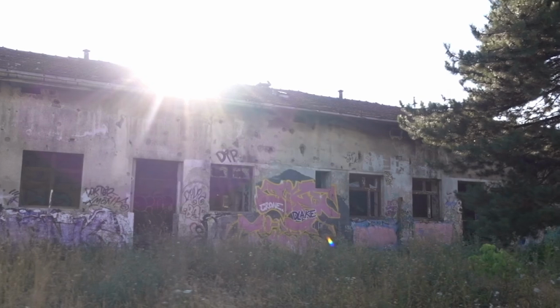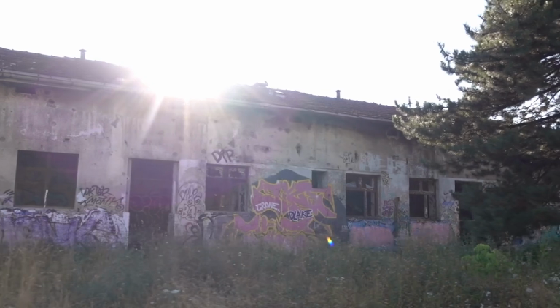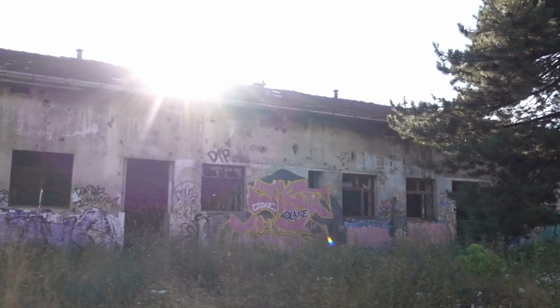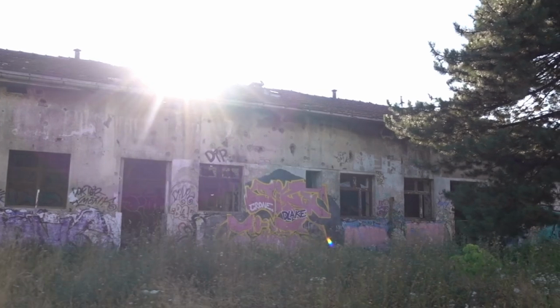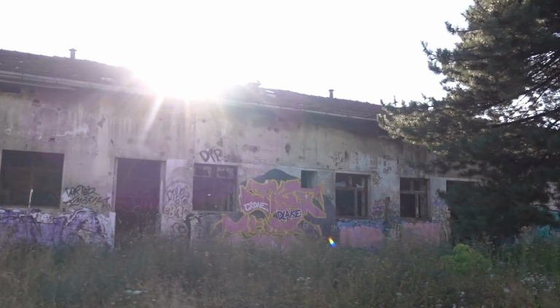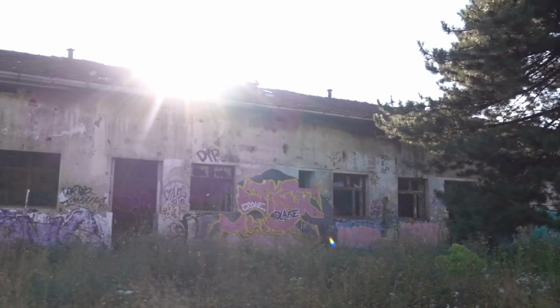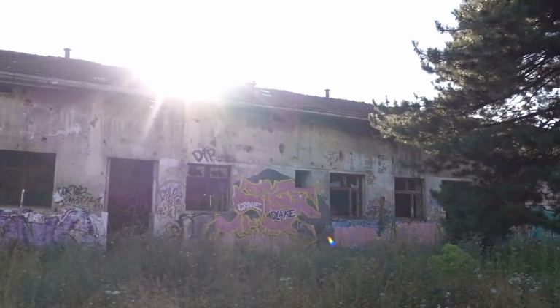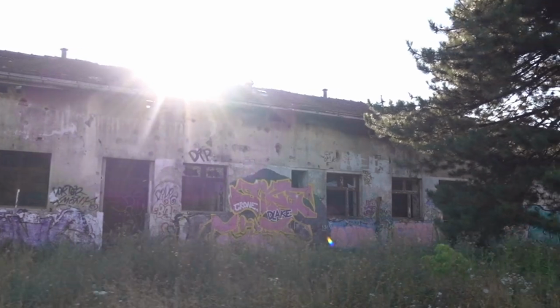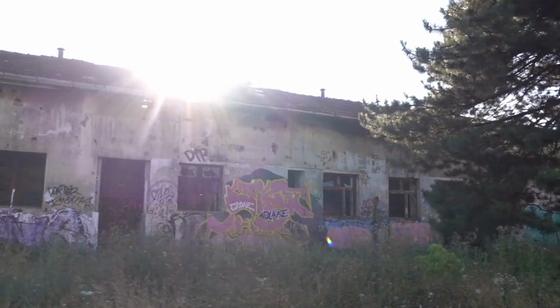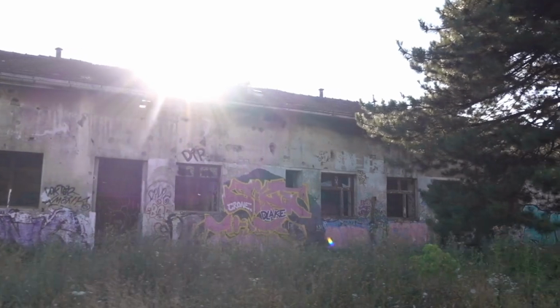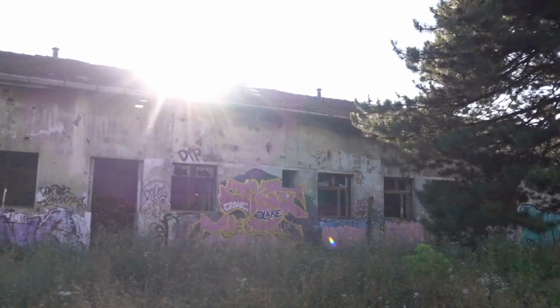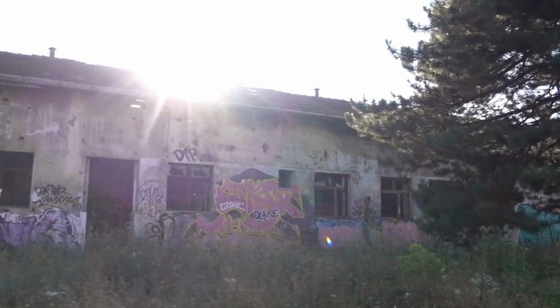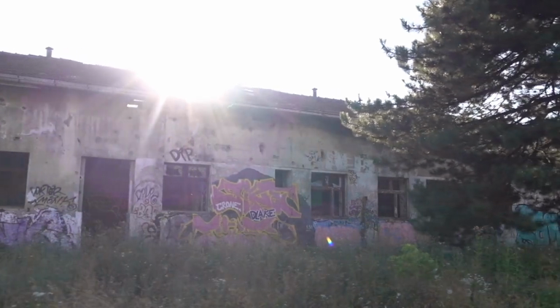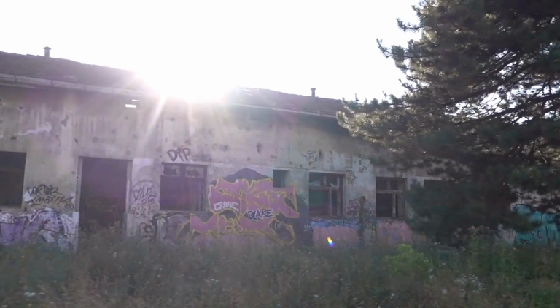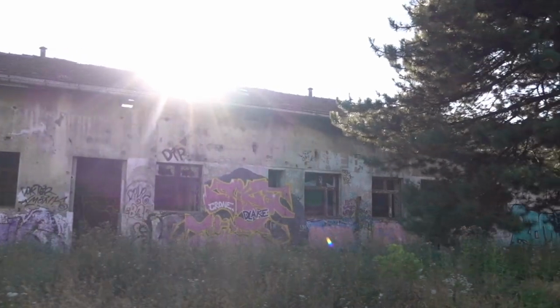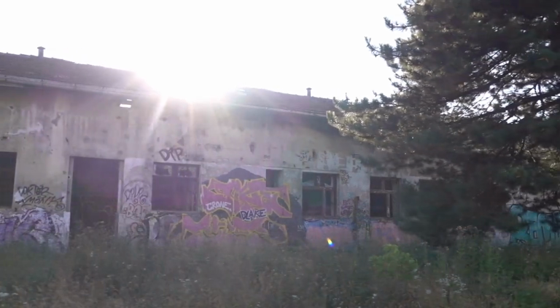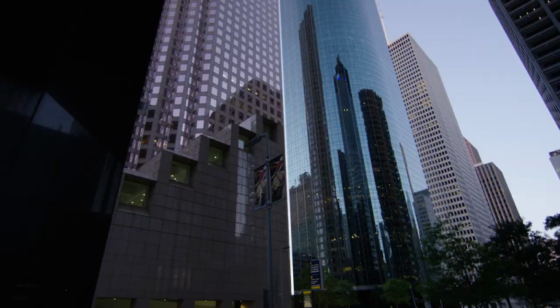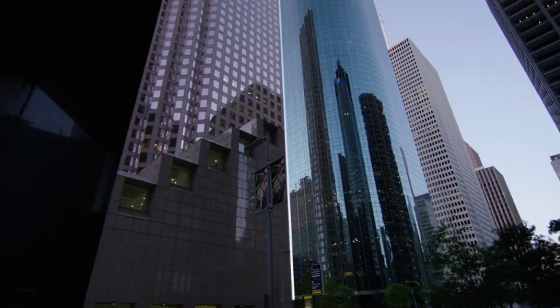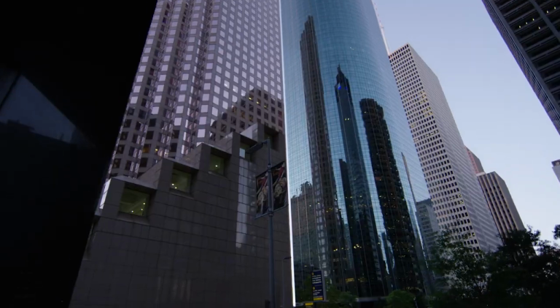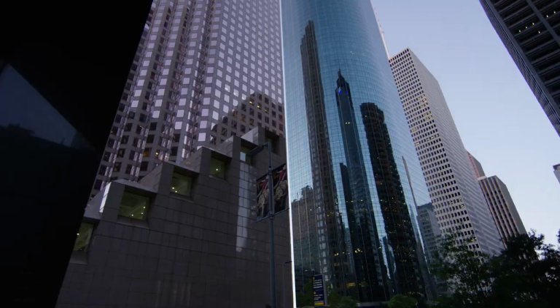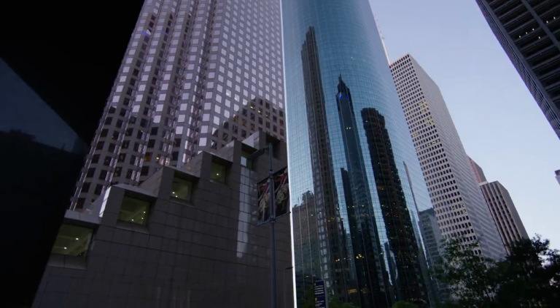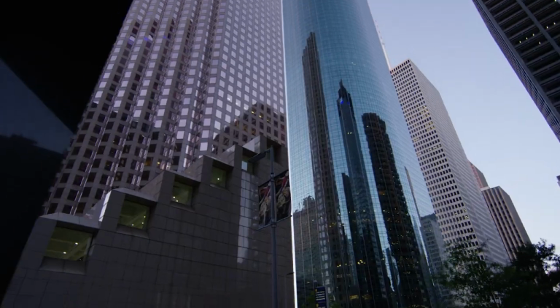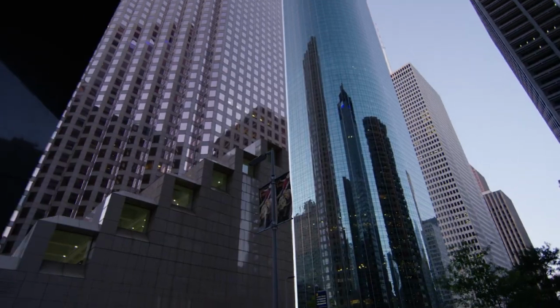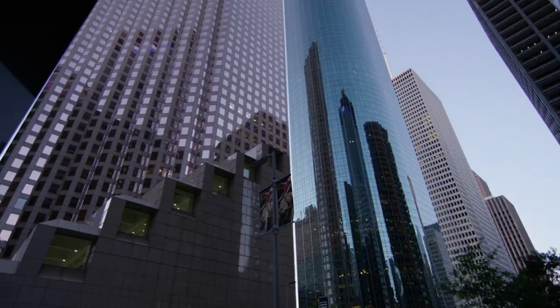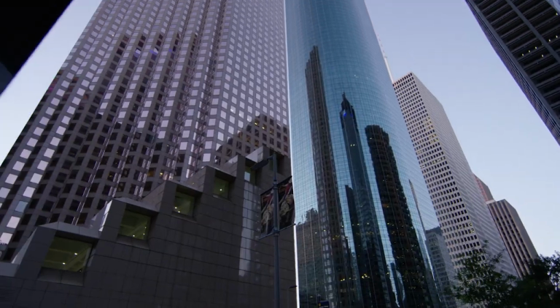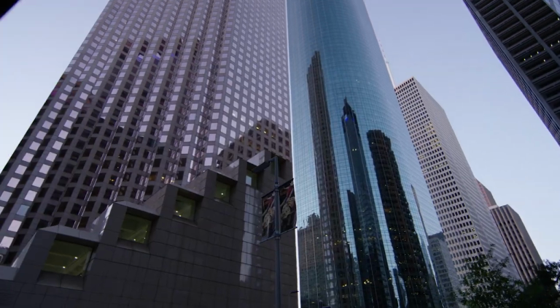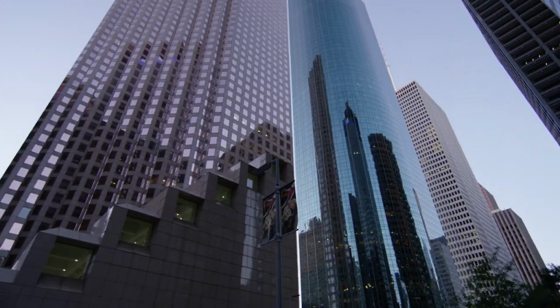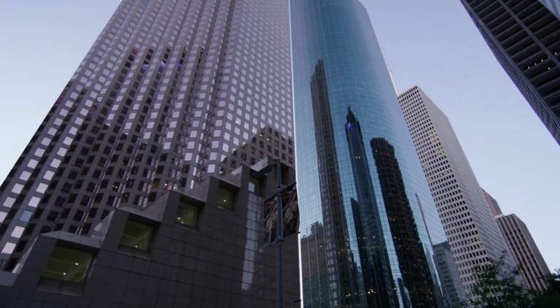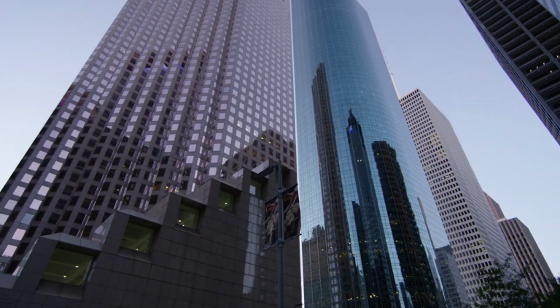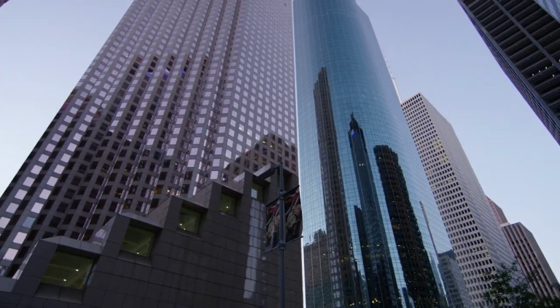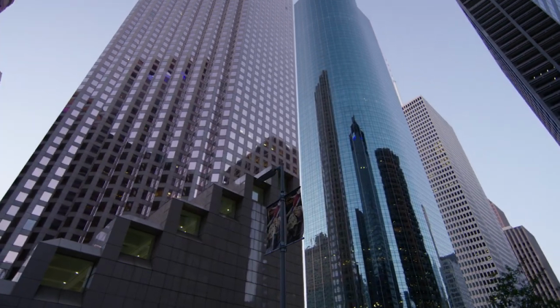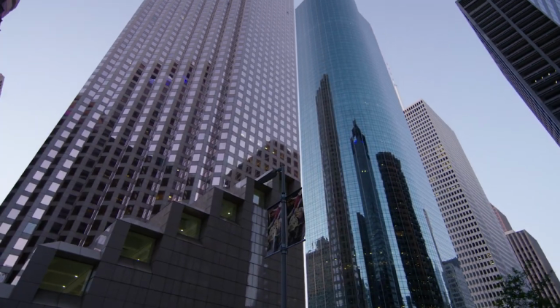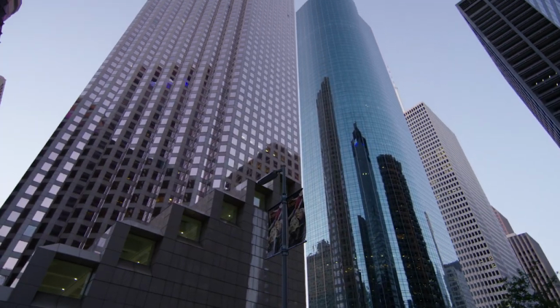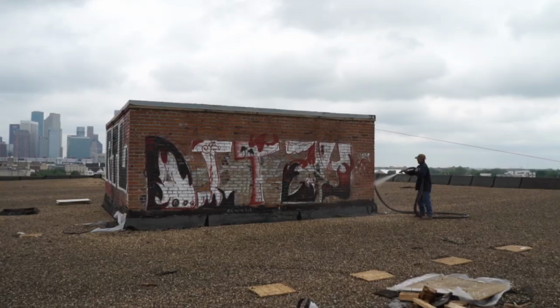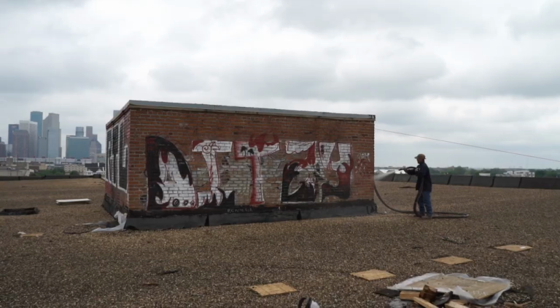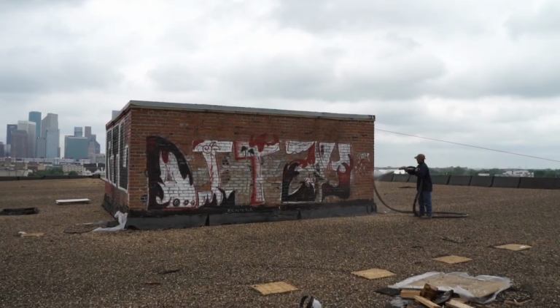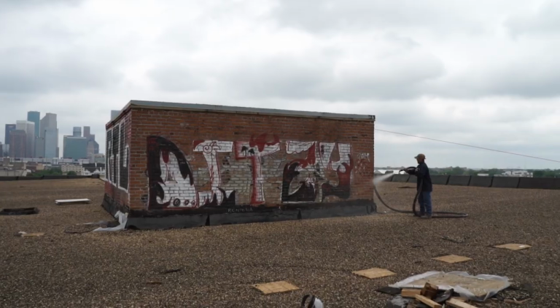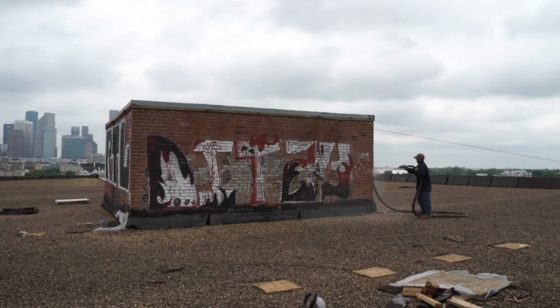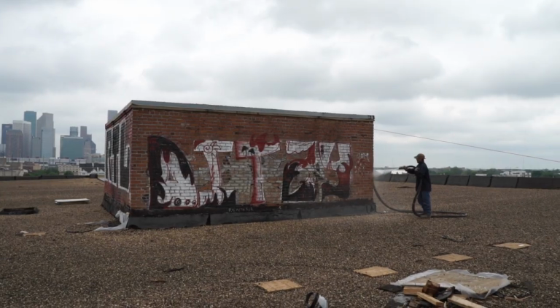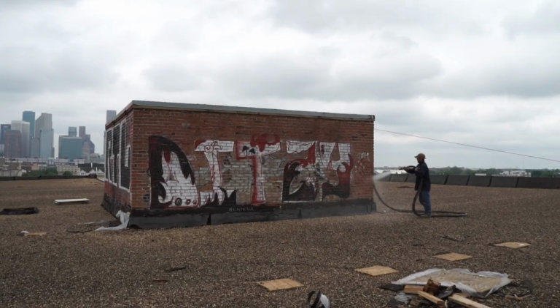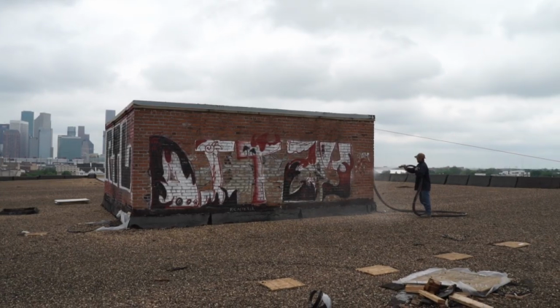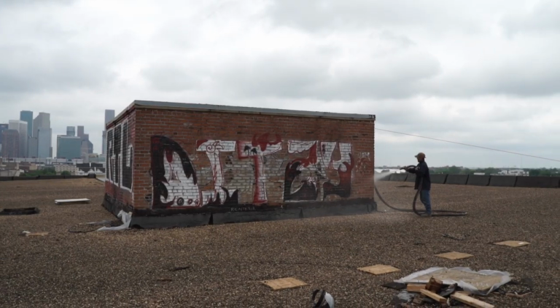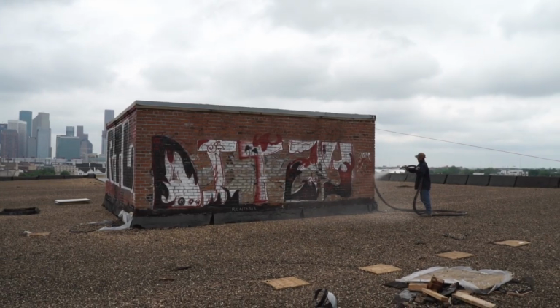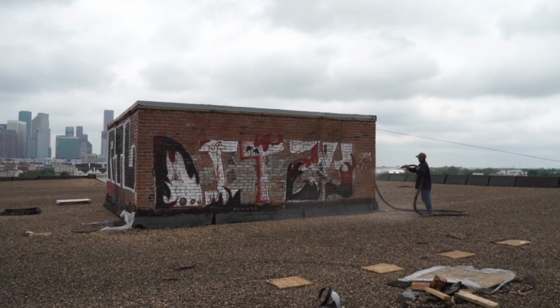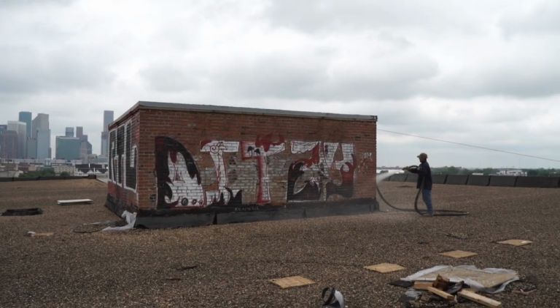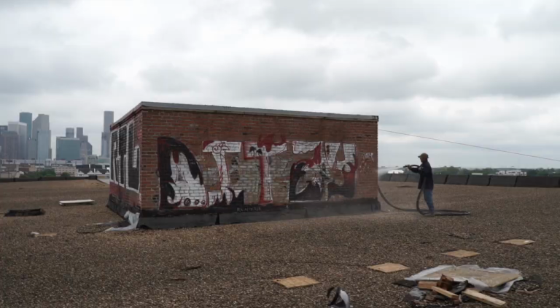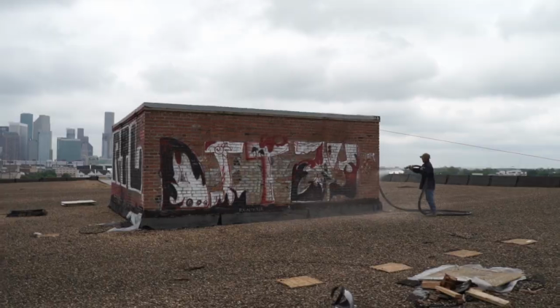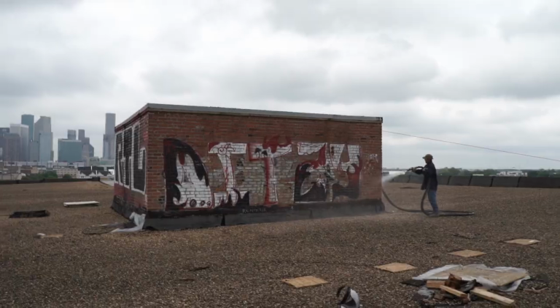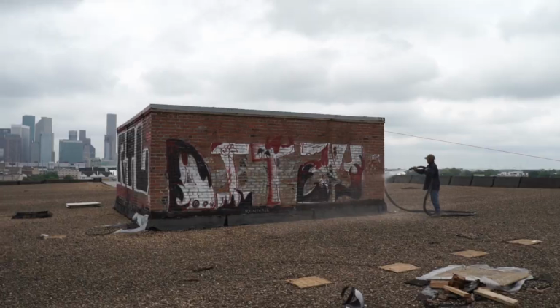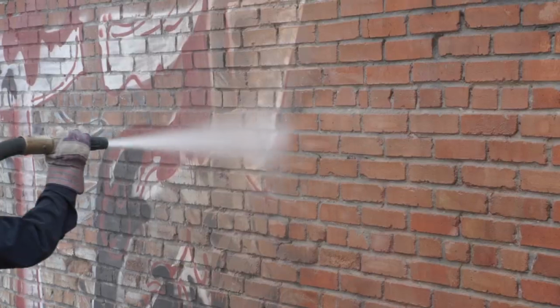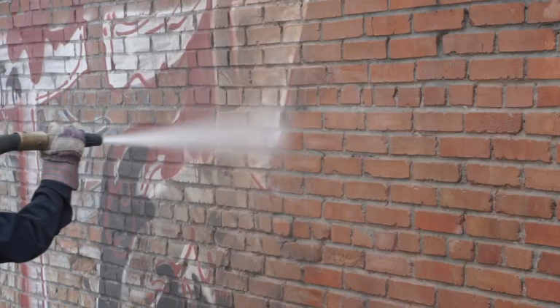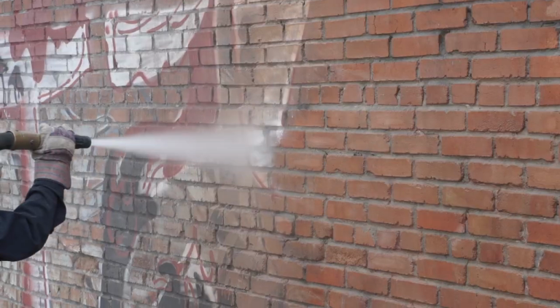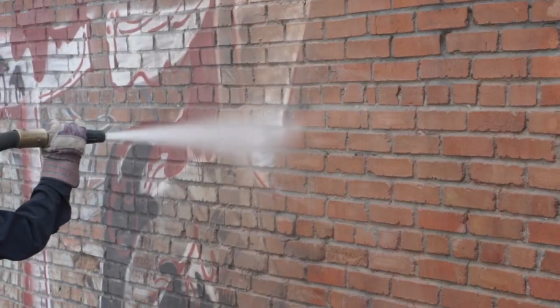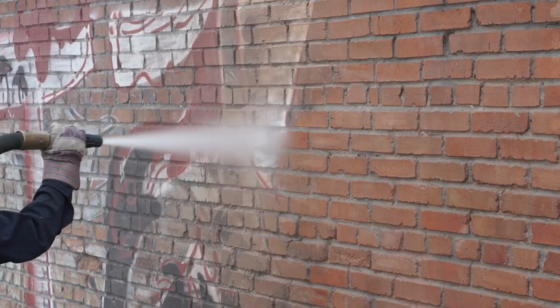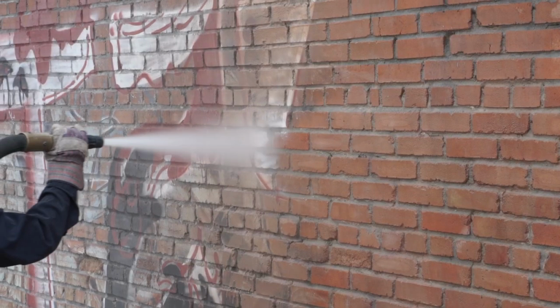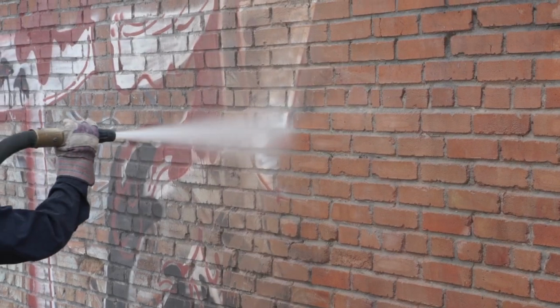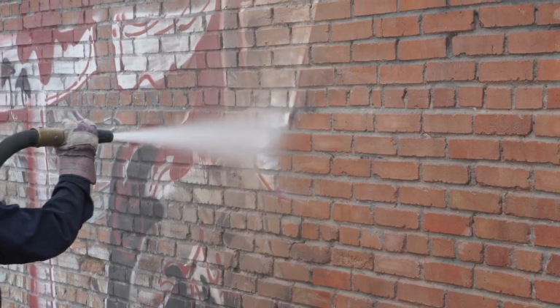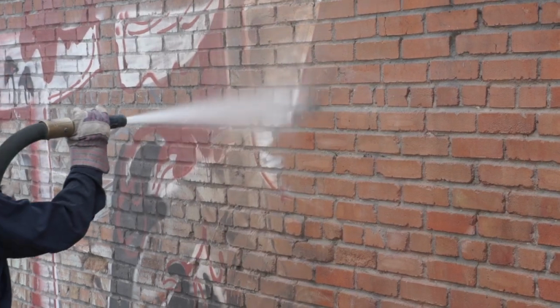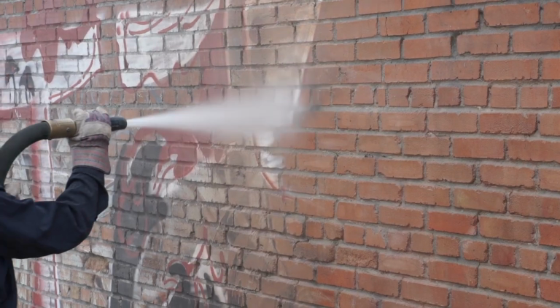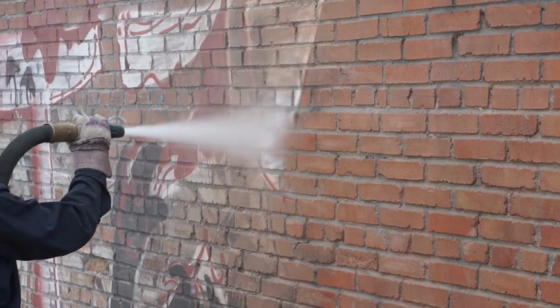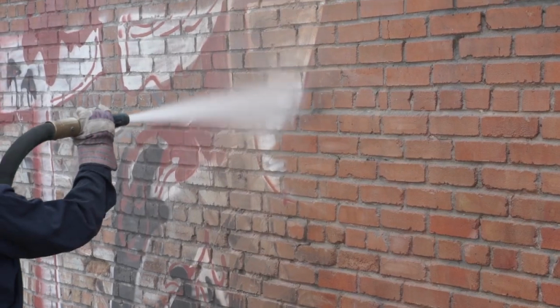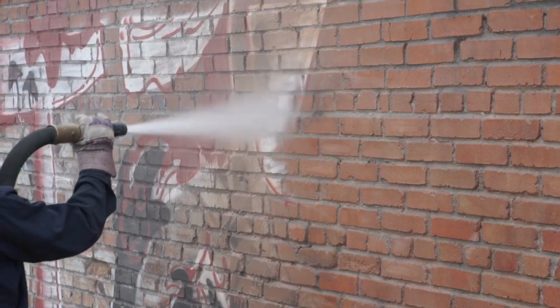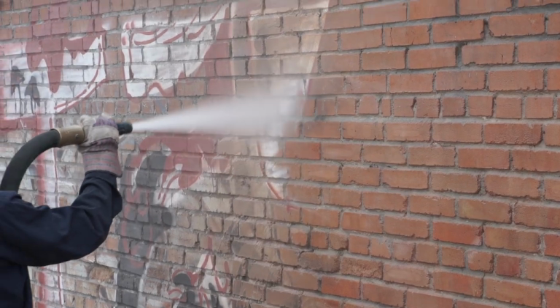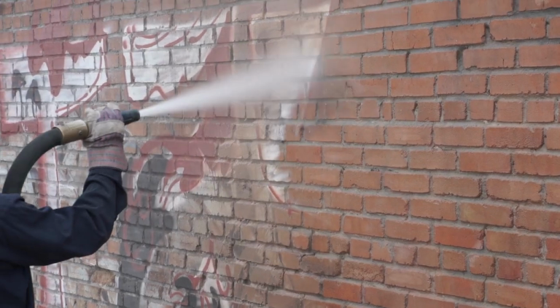From small towns to concrete jungles, graffiti is everywhere. But these eyesores turn into cash with the right tool.